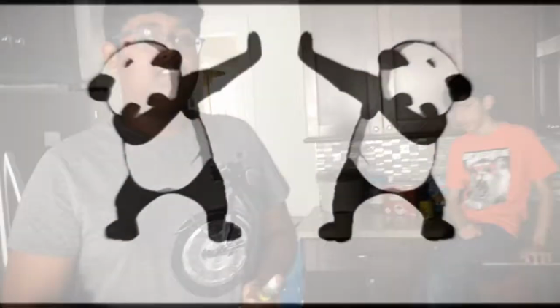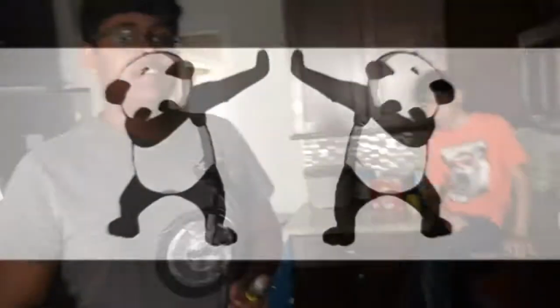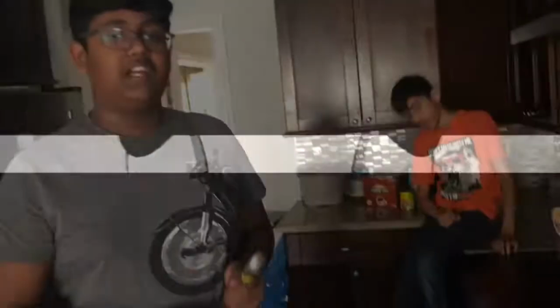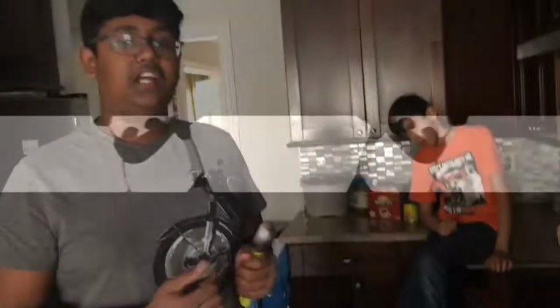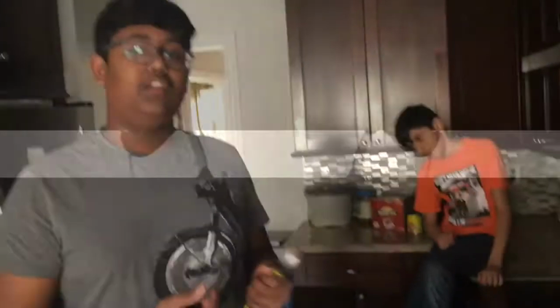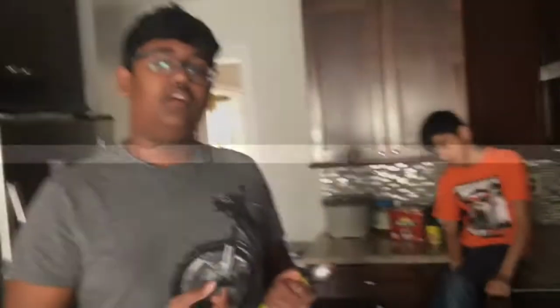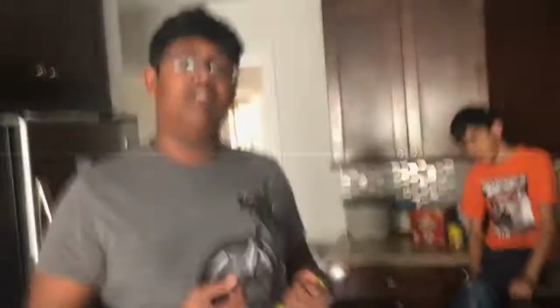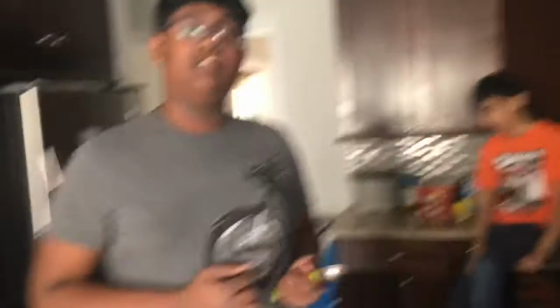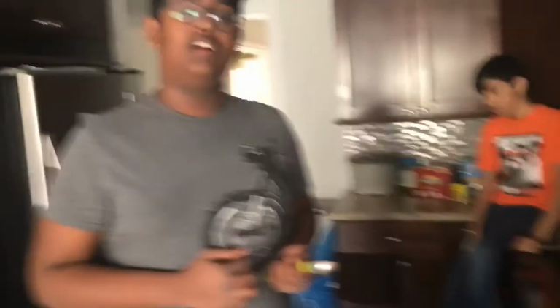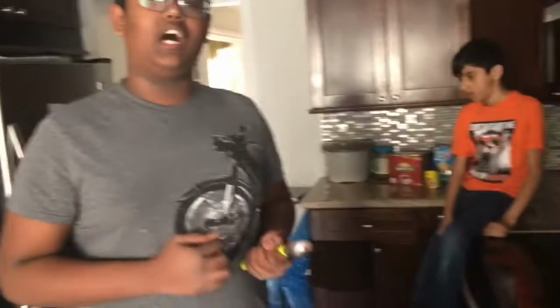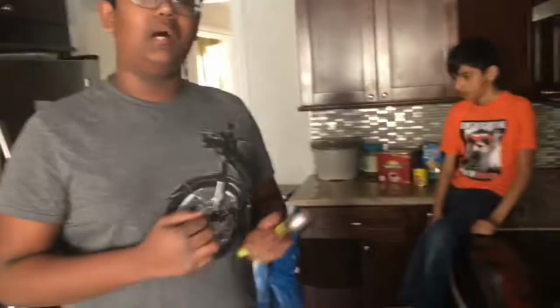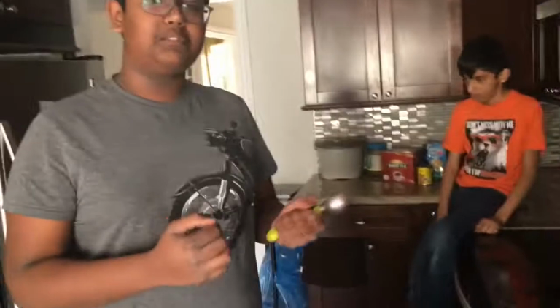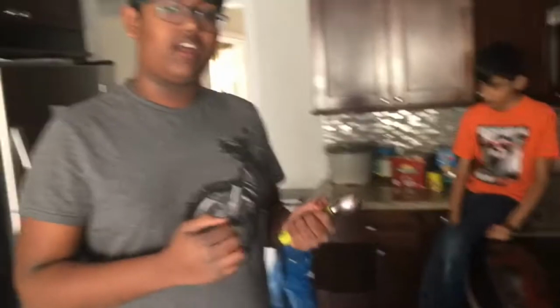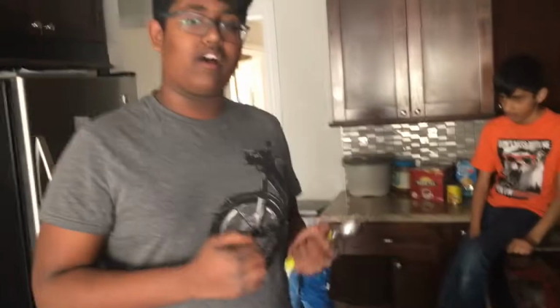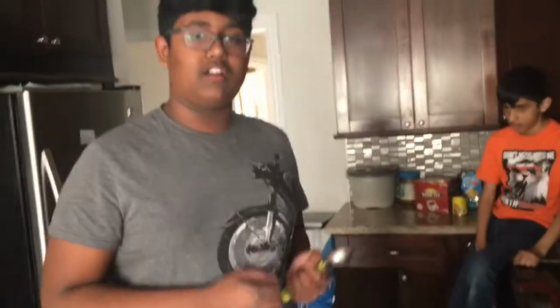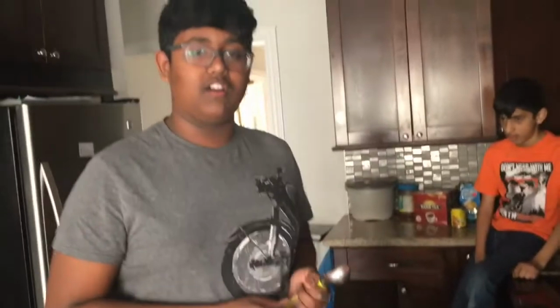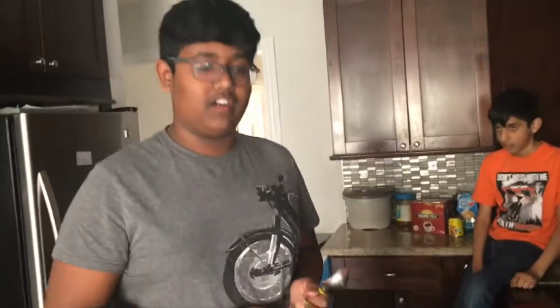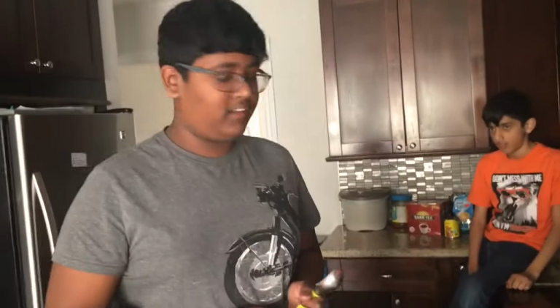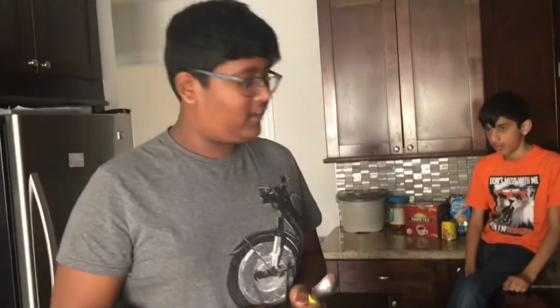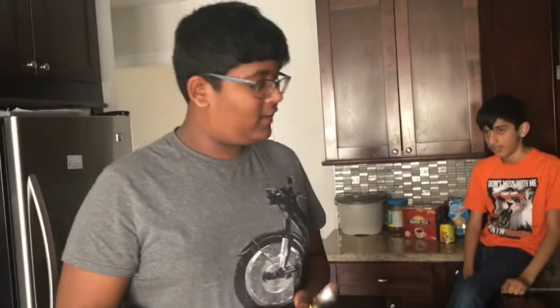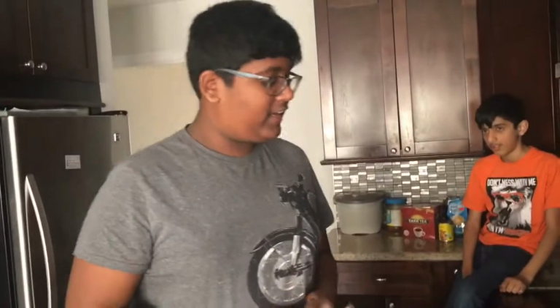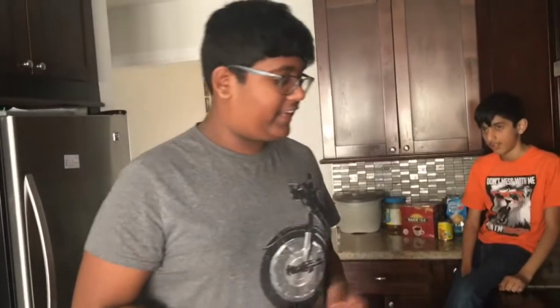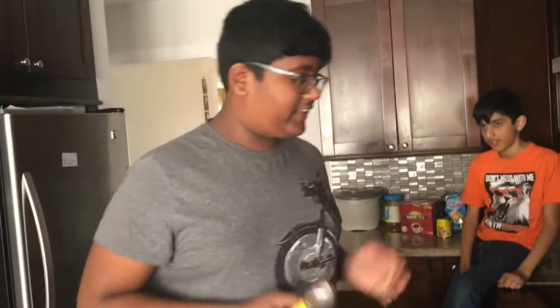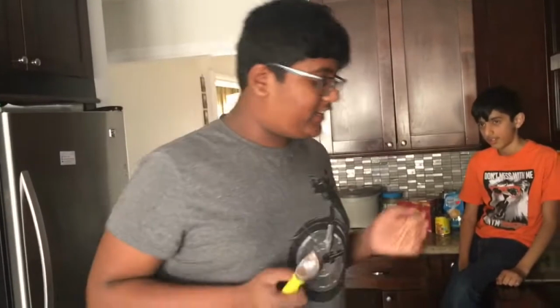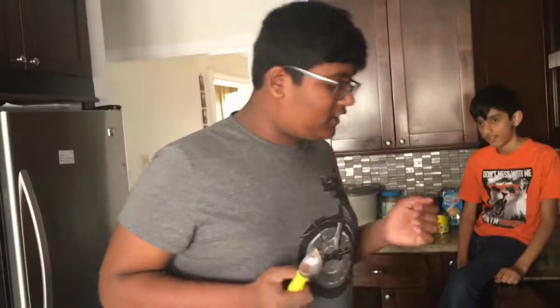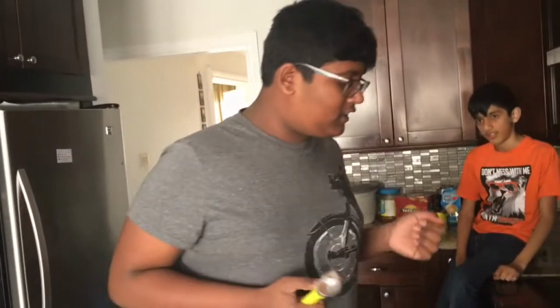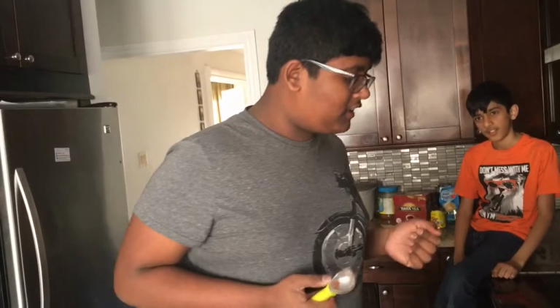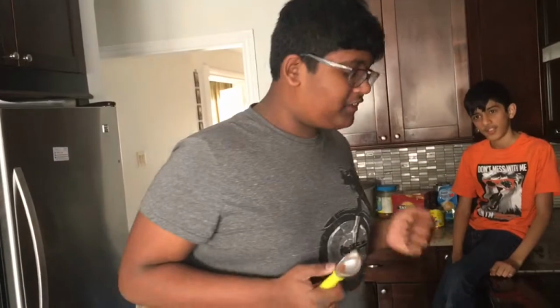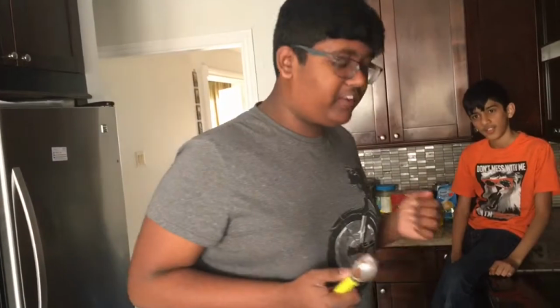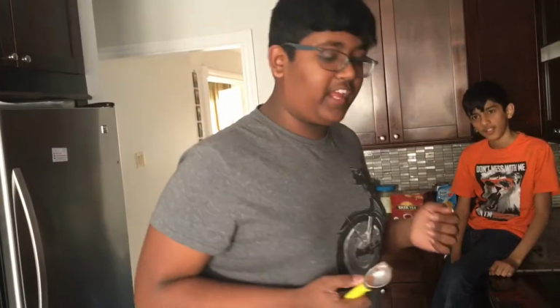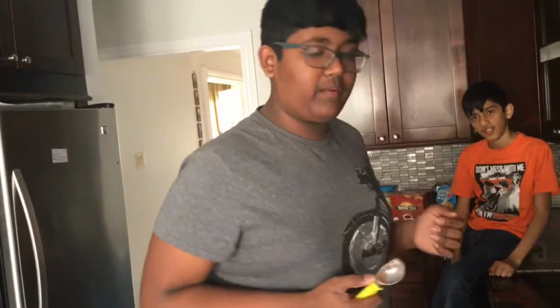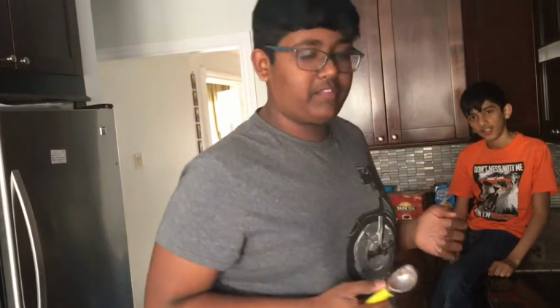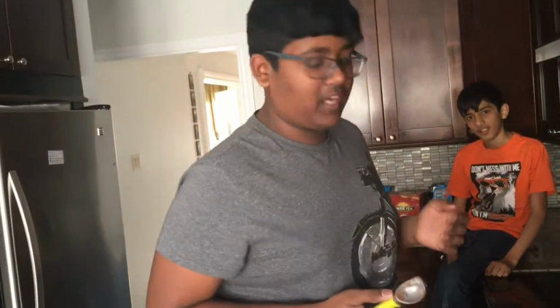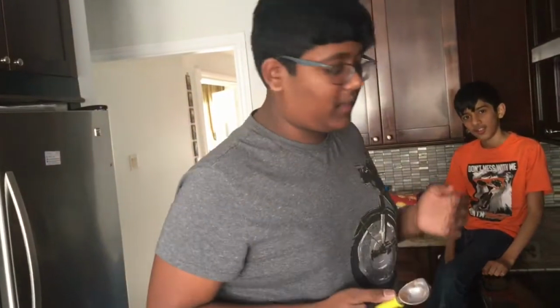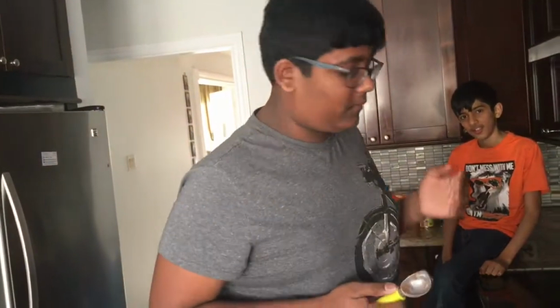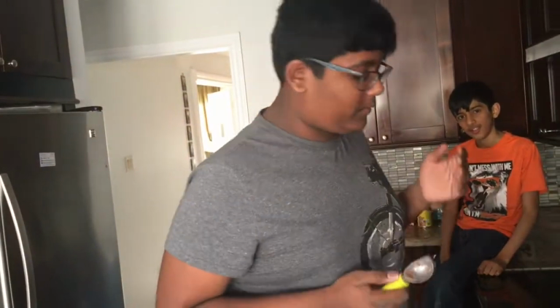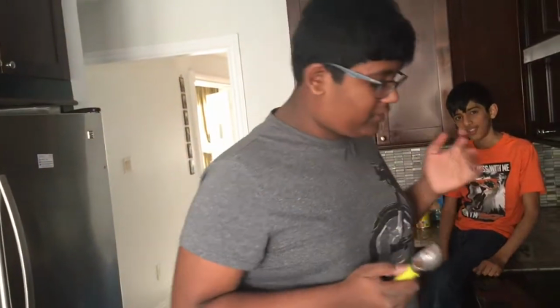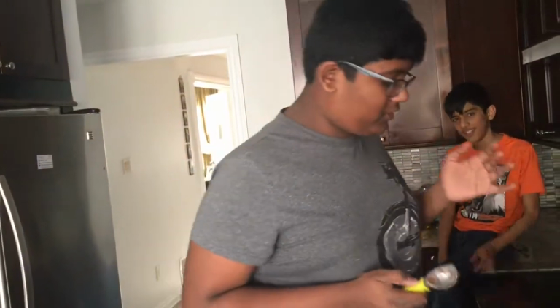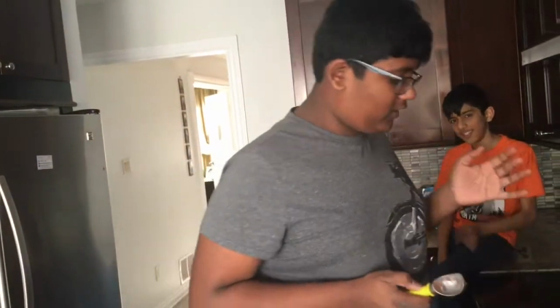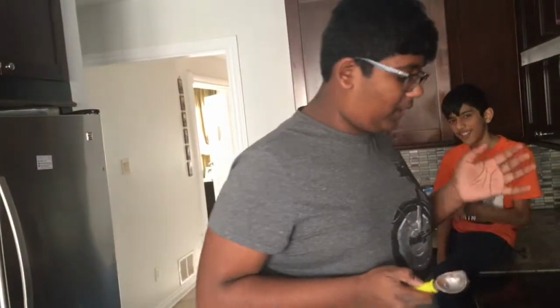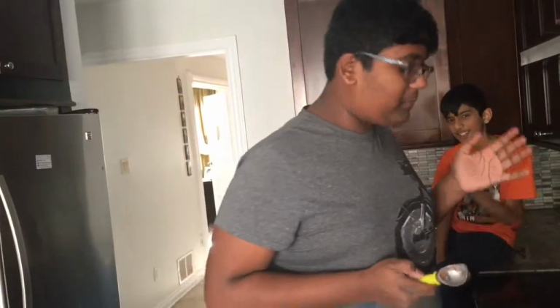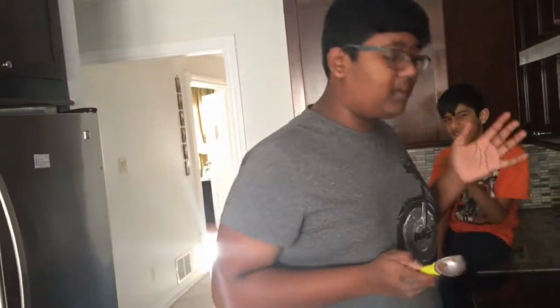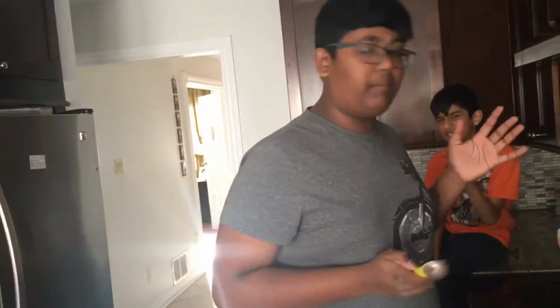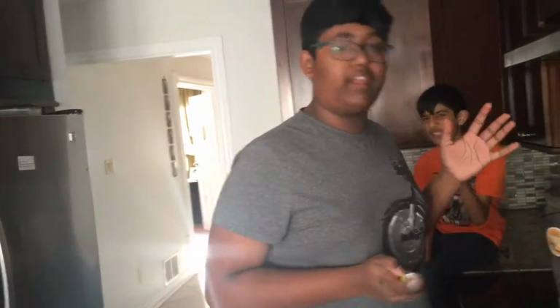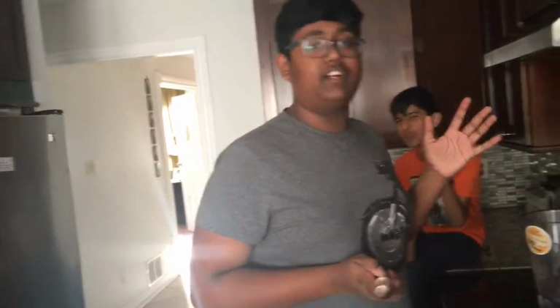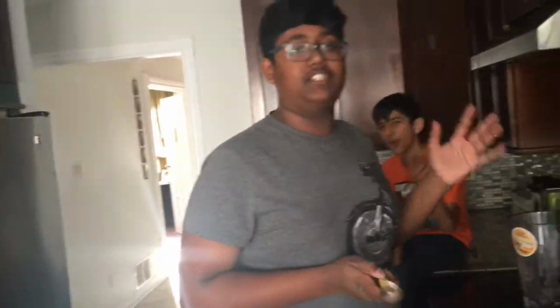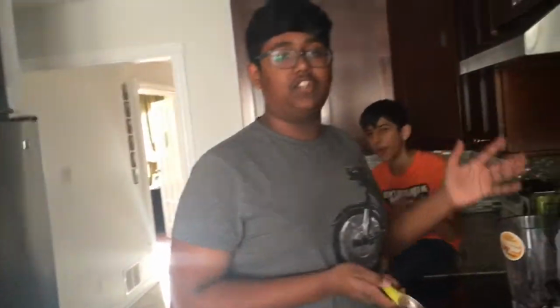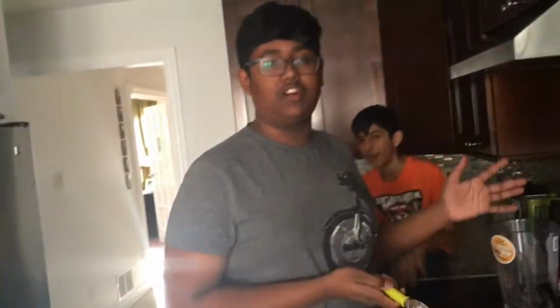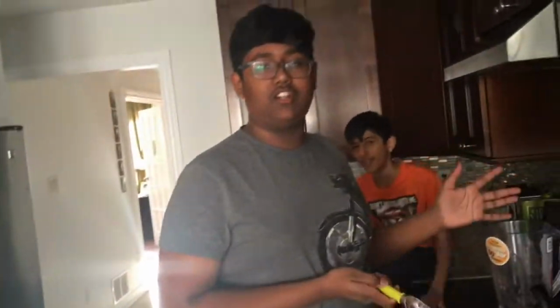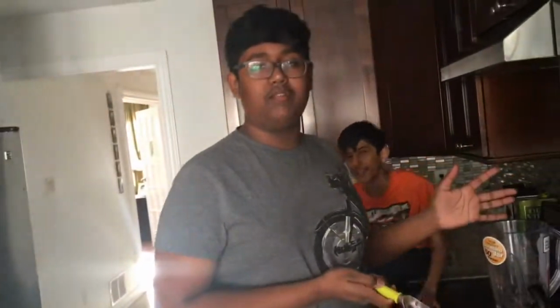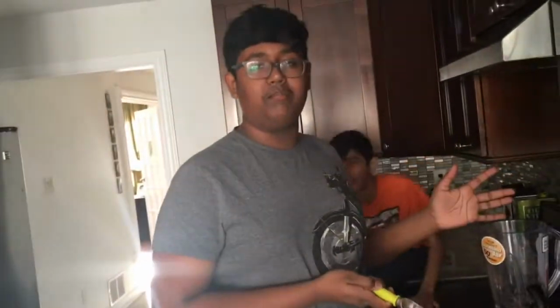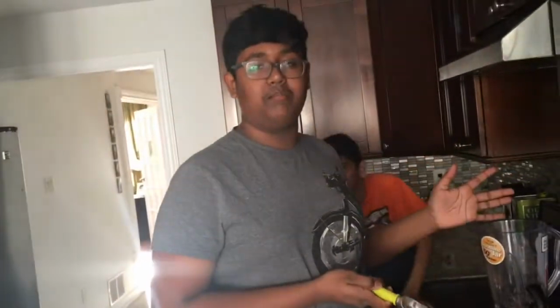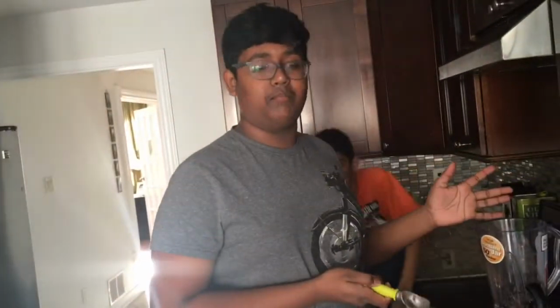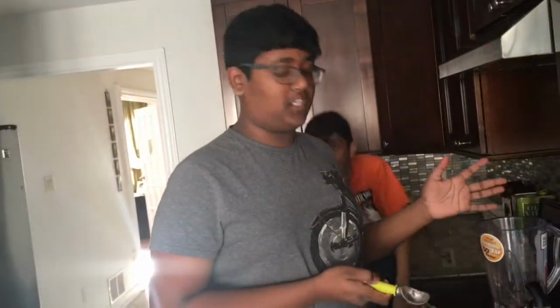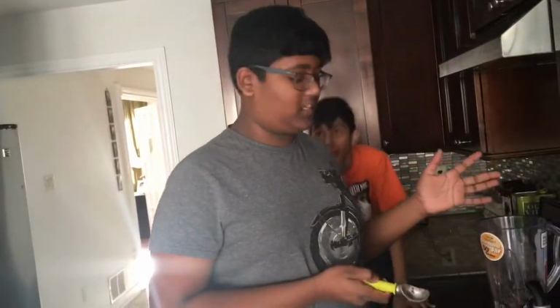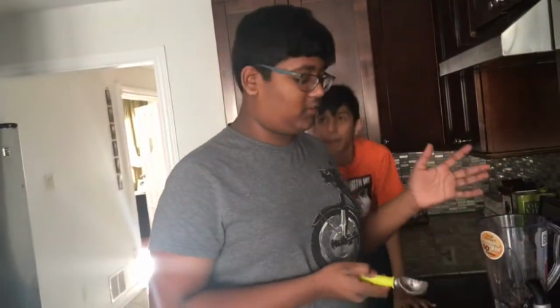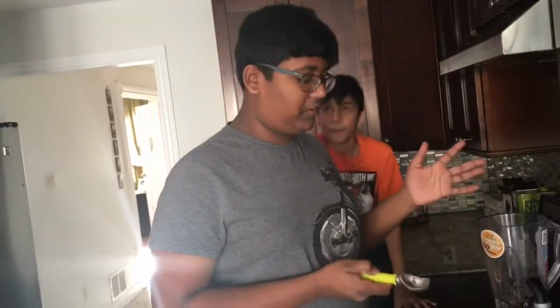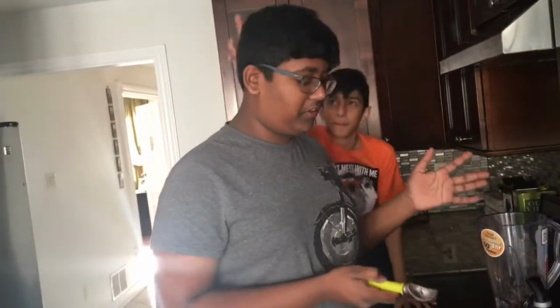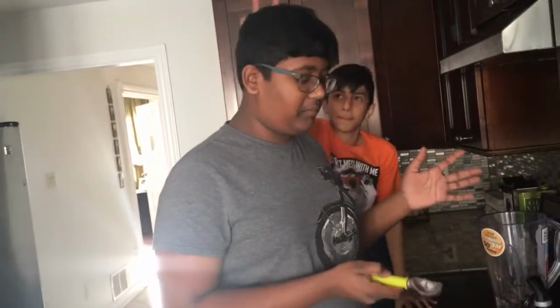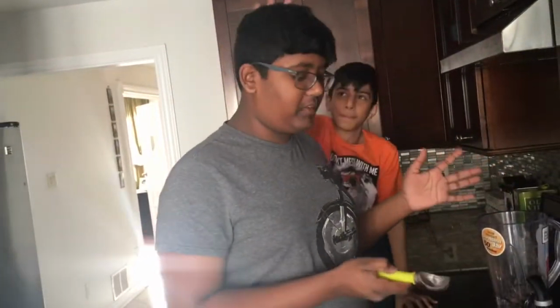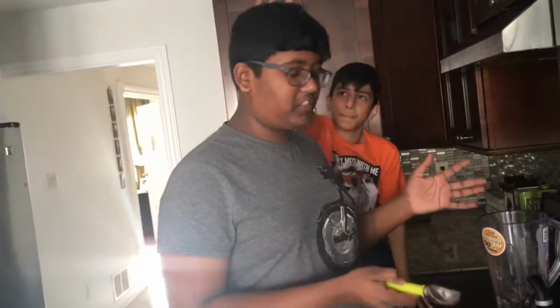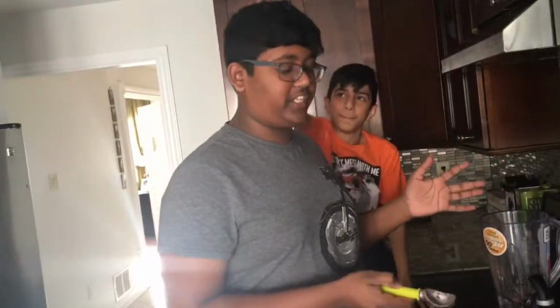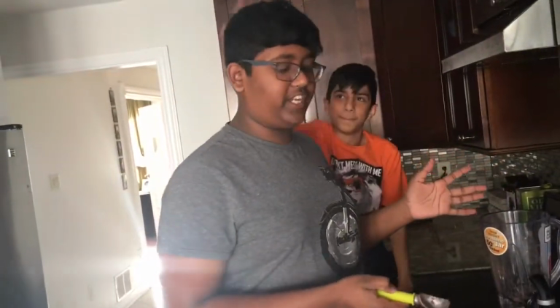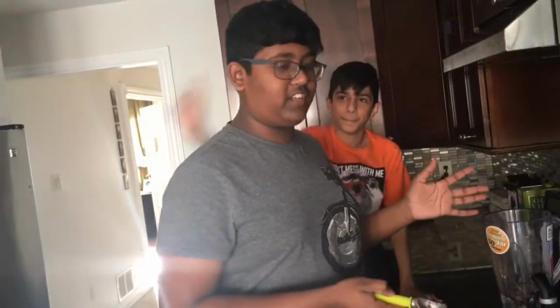Hello, I'm Zayan Kwan. And here today with you, I'm gonna make a chocolate Oreo milkshake.